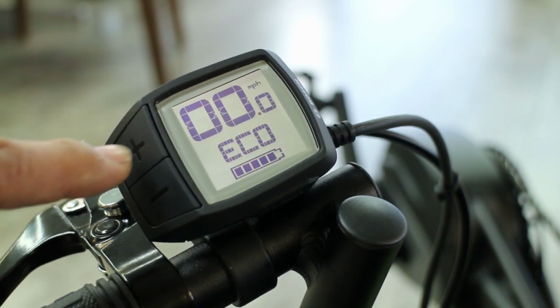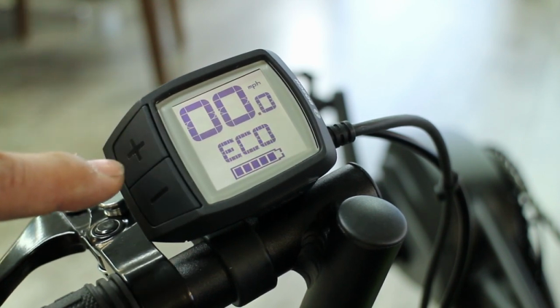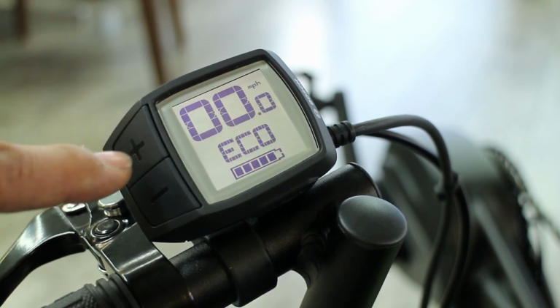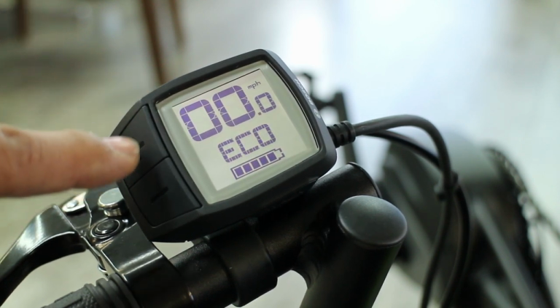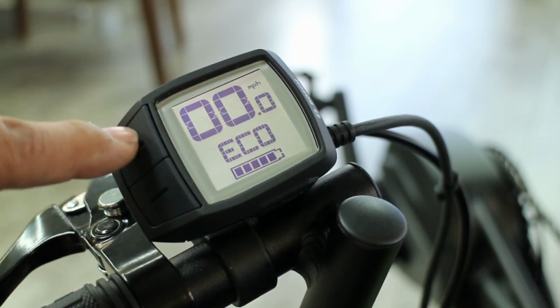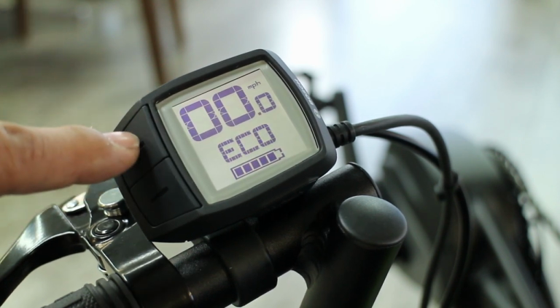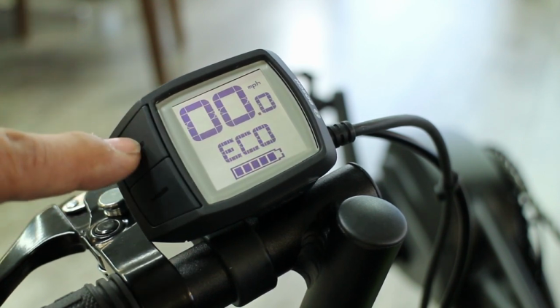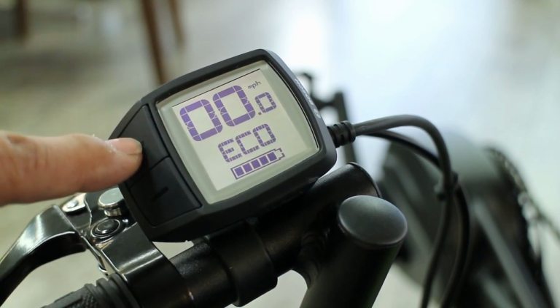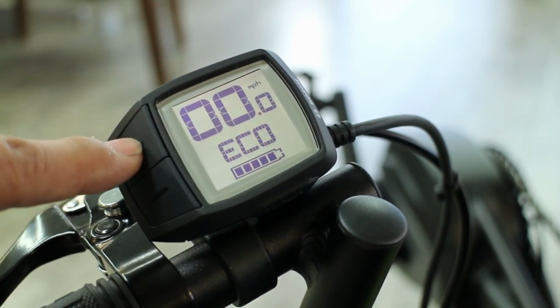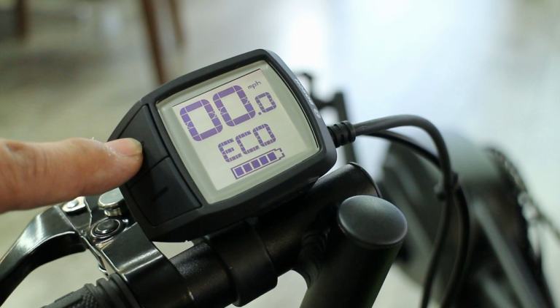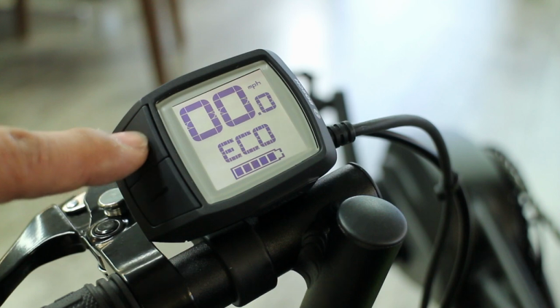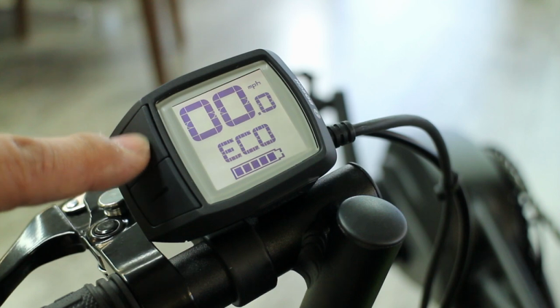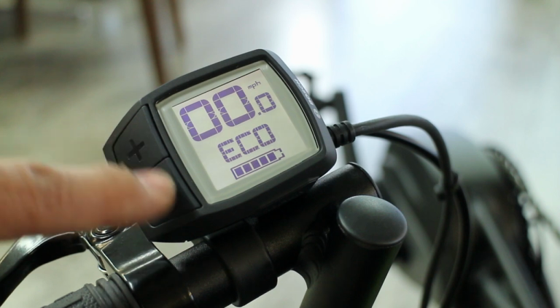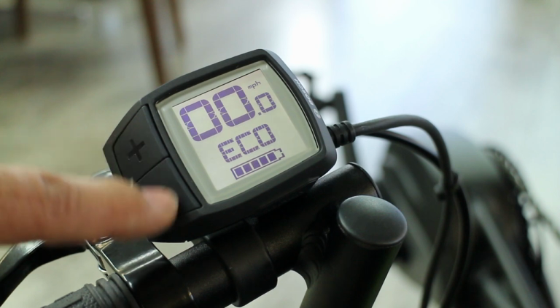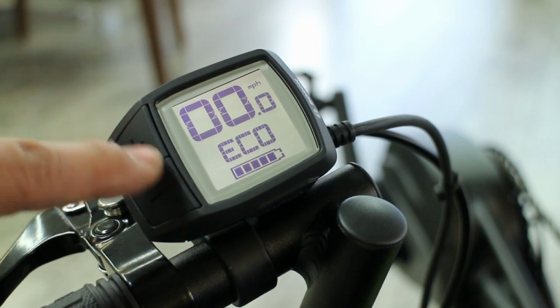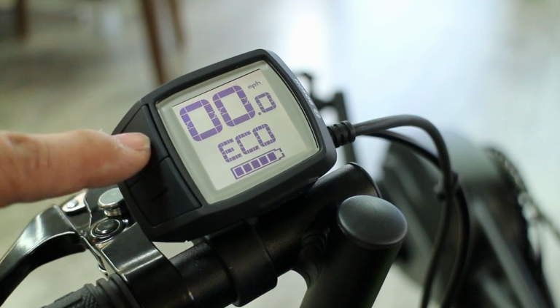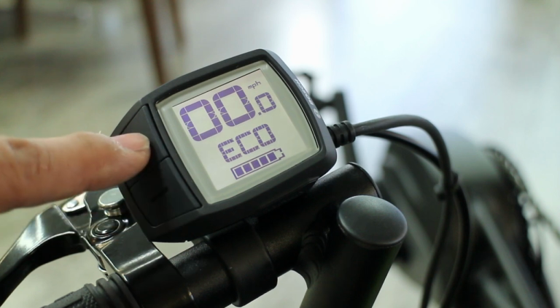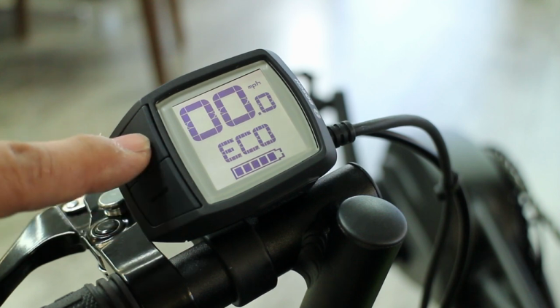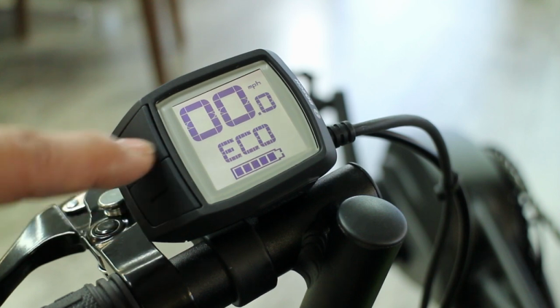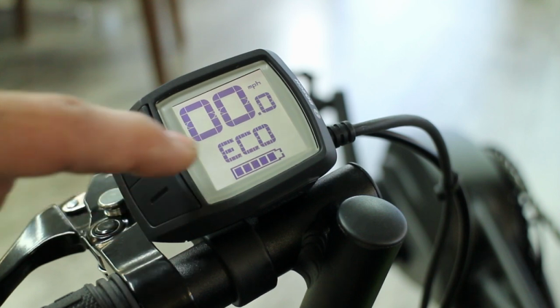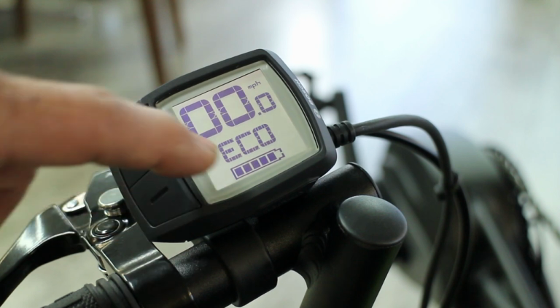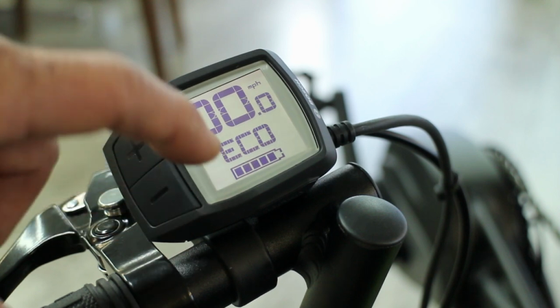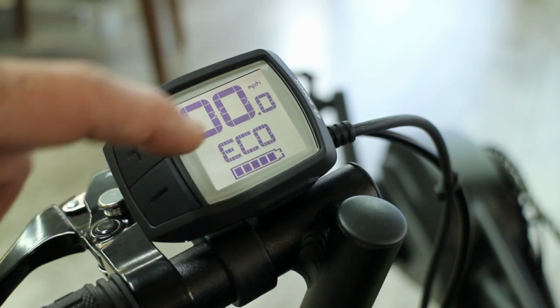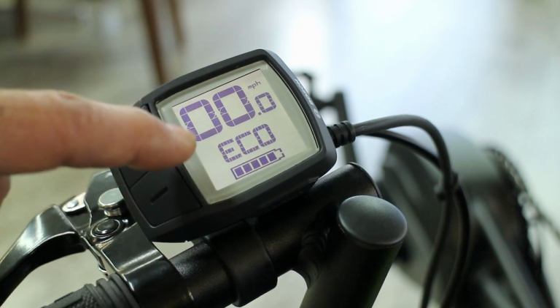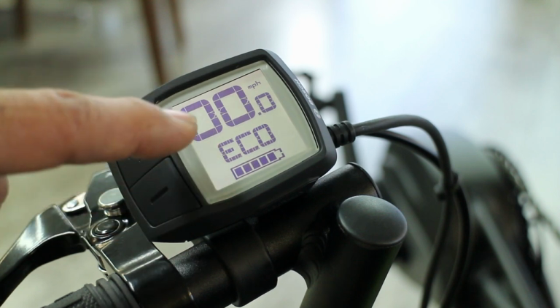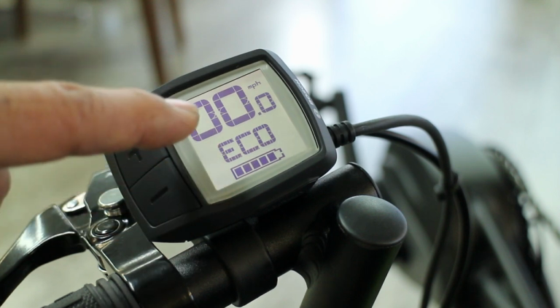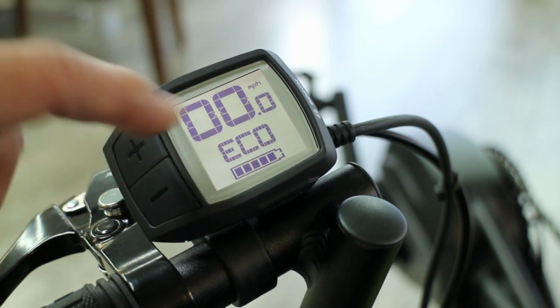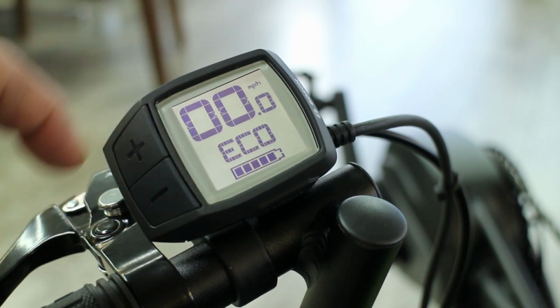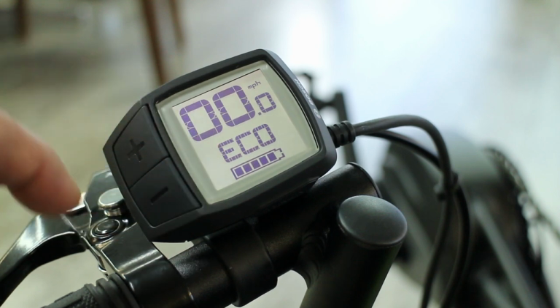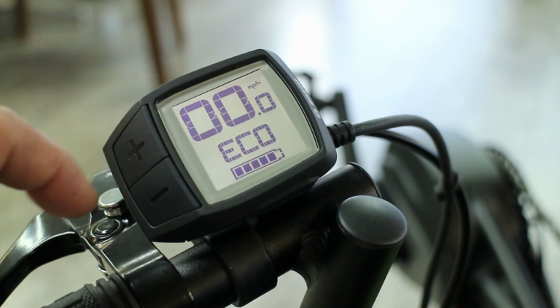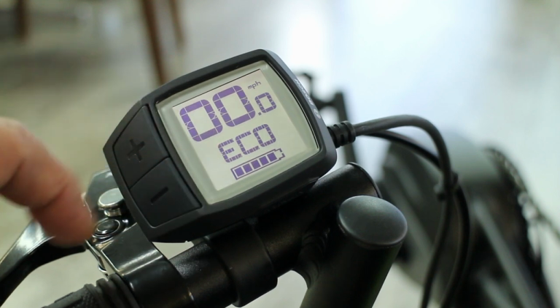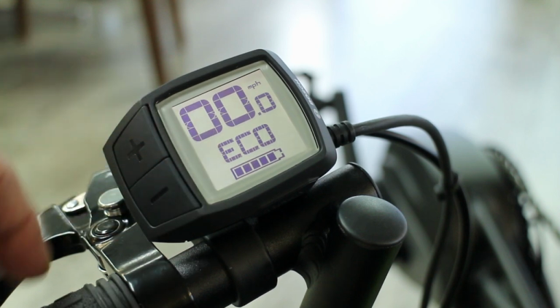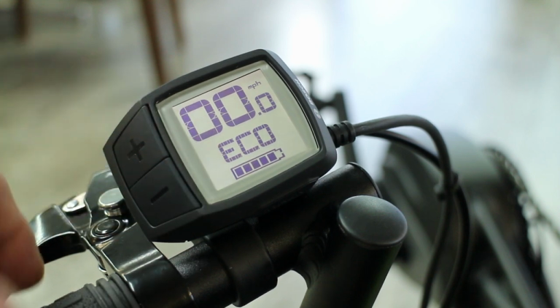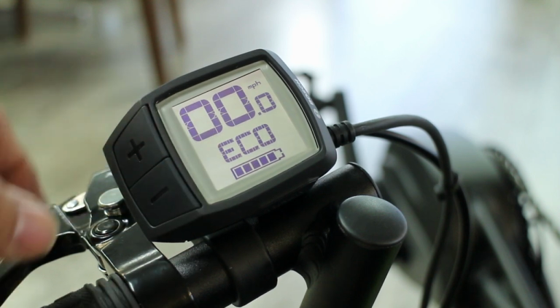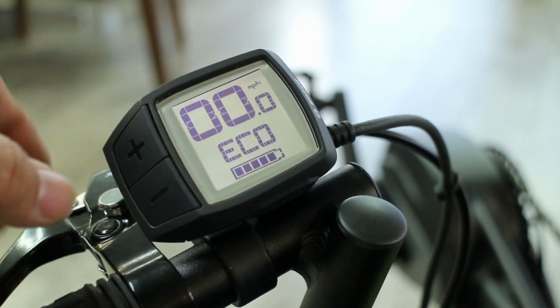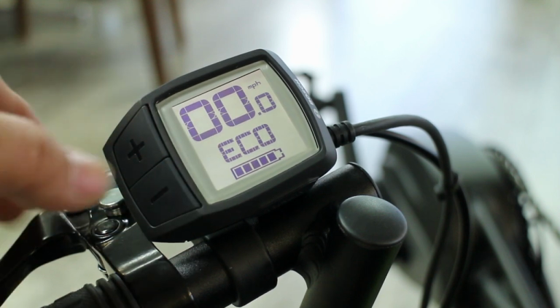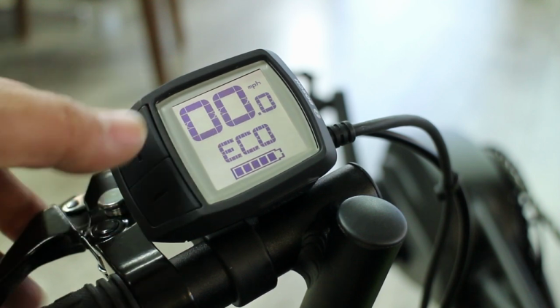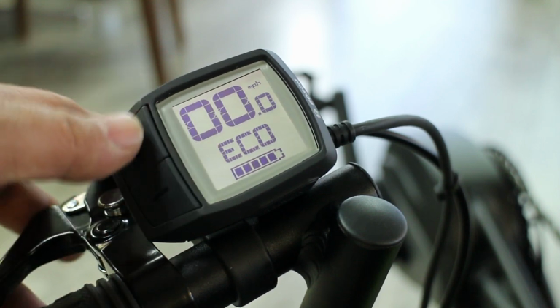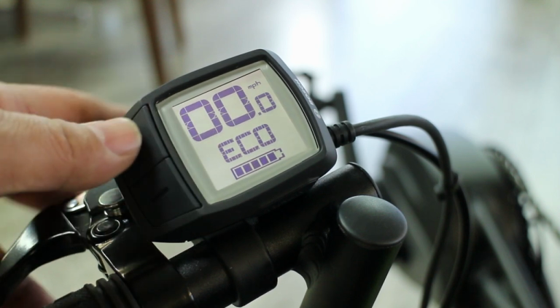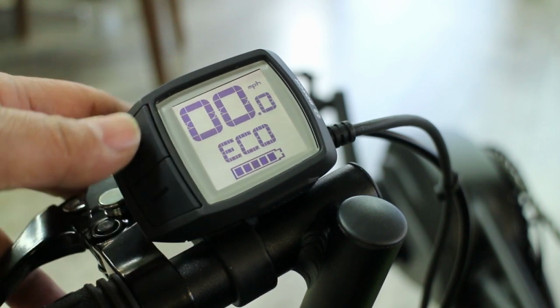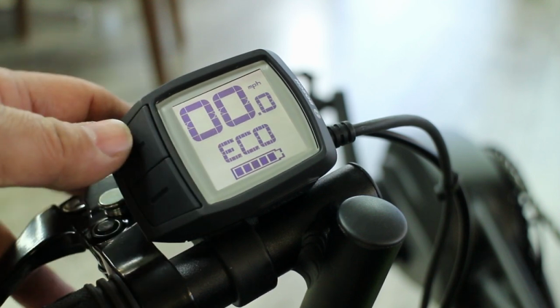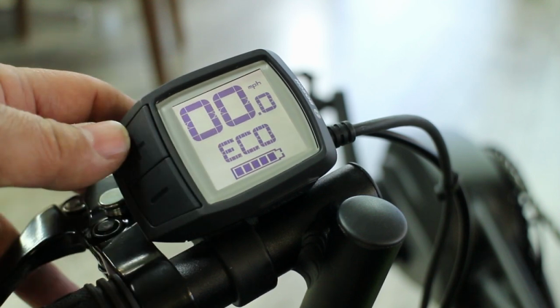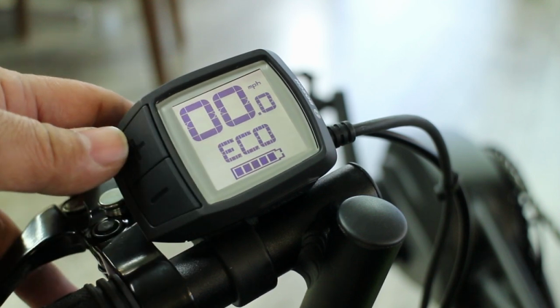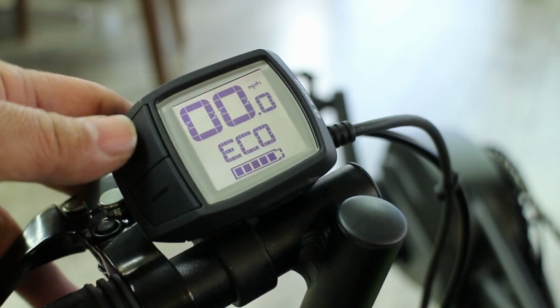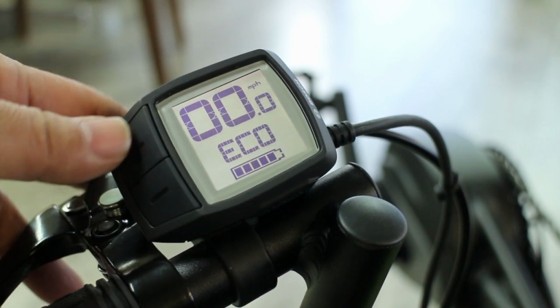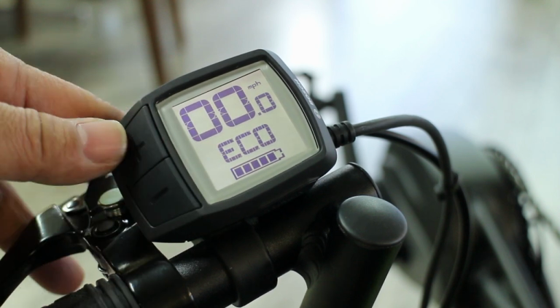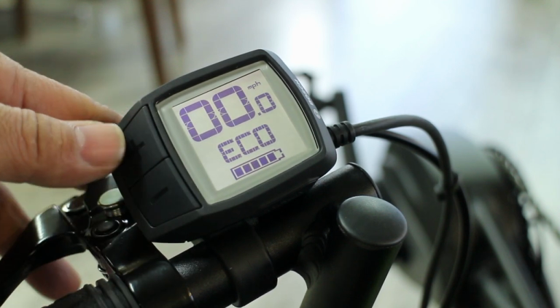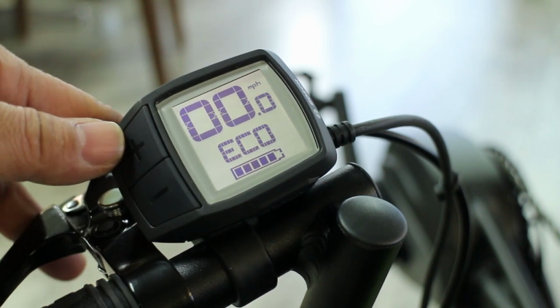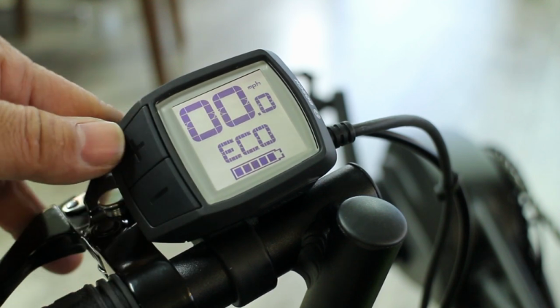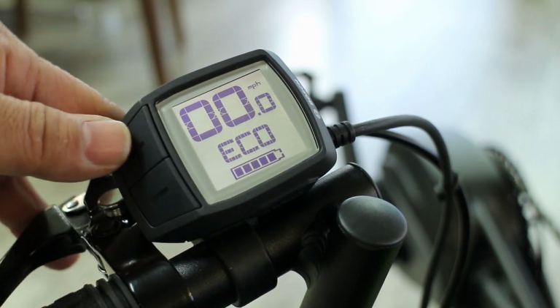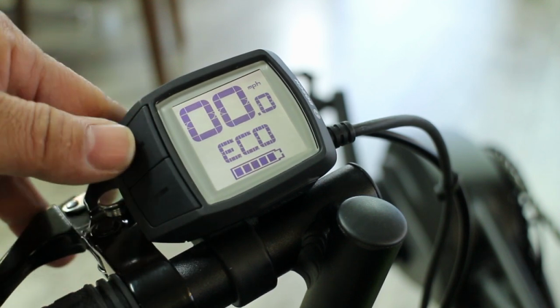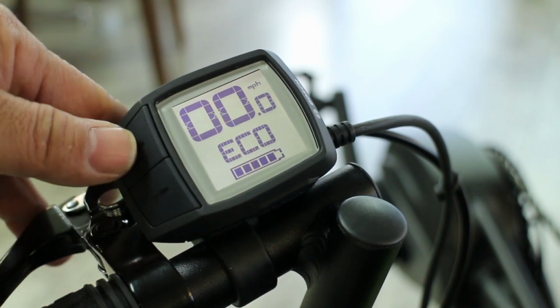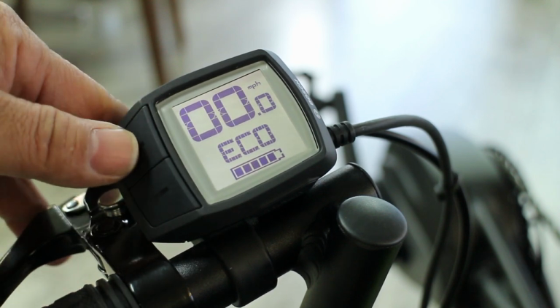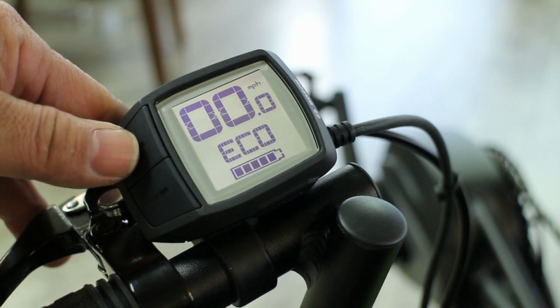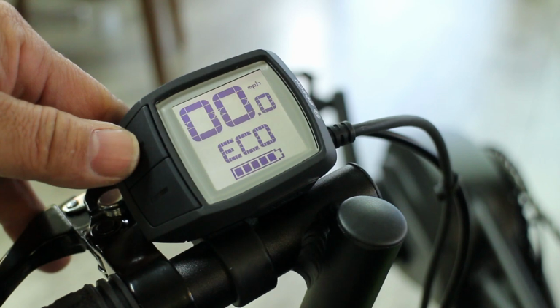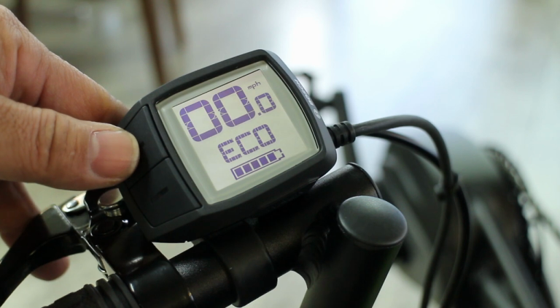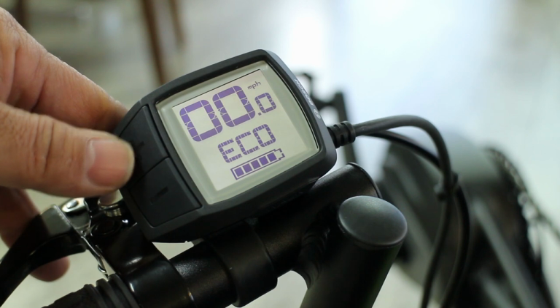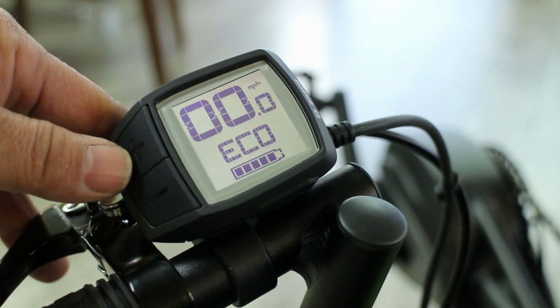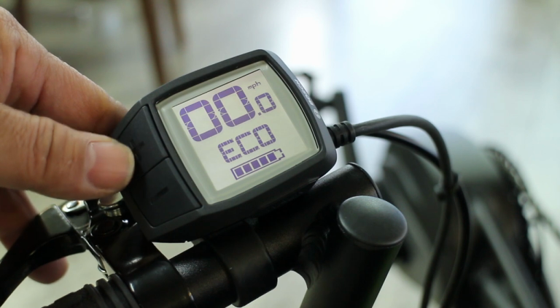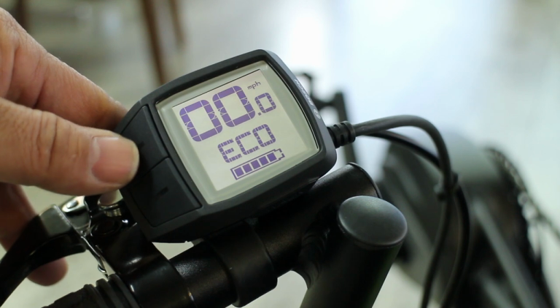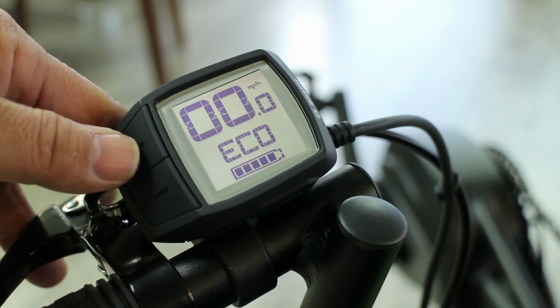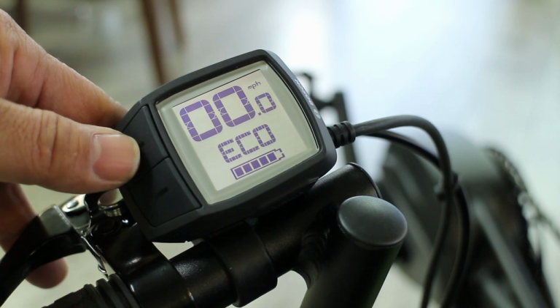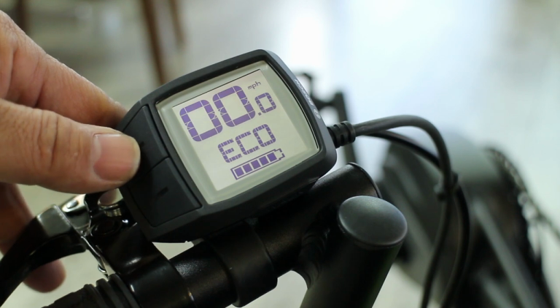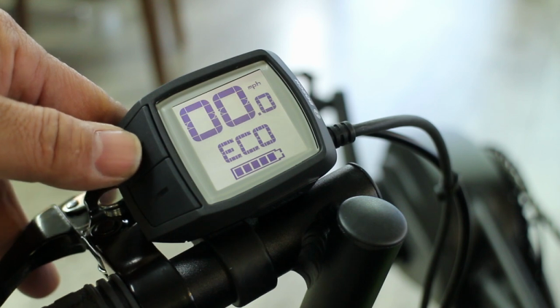Hitting the plus key — plus and minus — we'll go to eco, which is the mode that most people are on, especially if they're mostly on flat land.